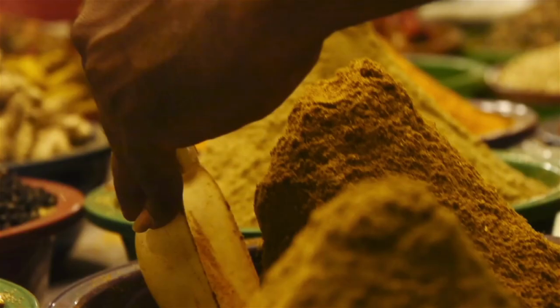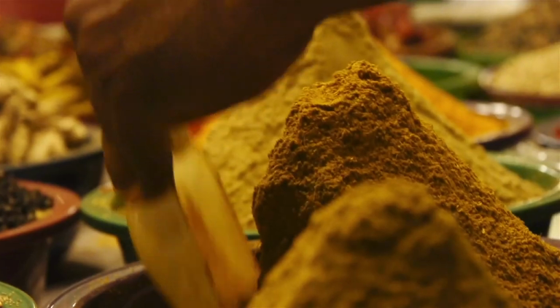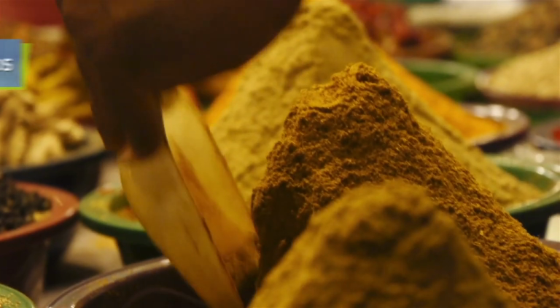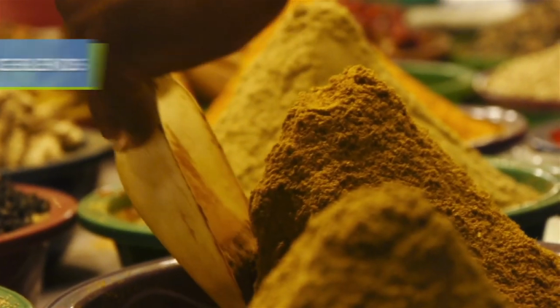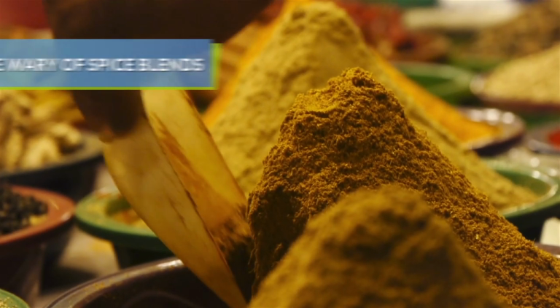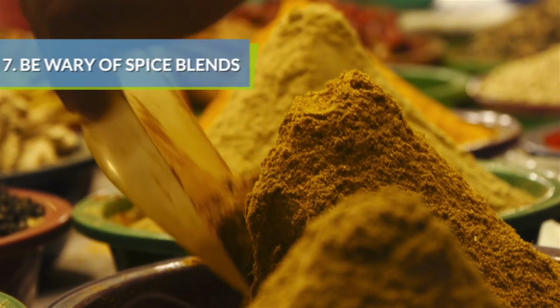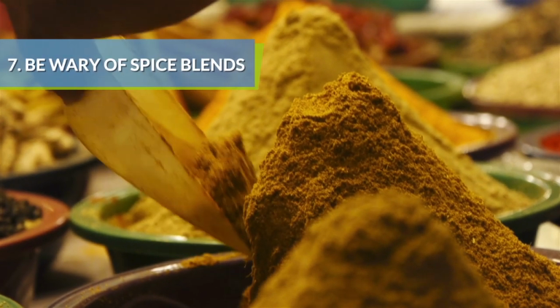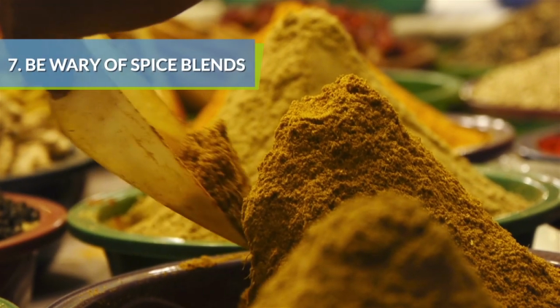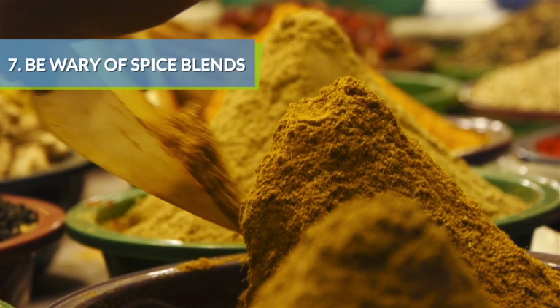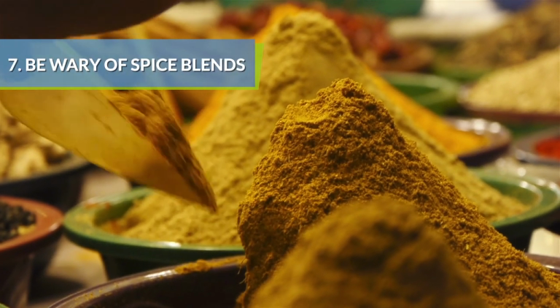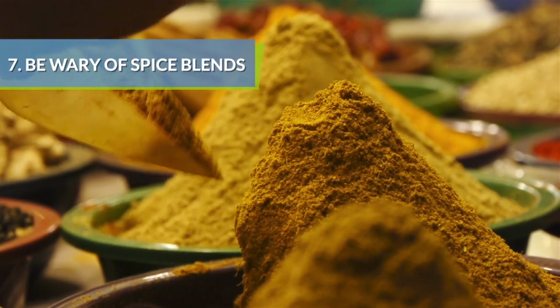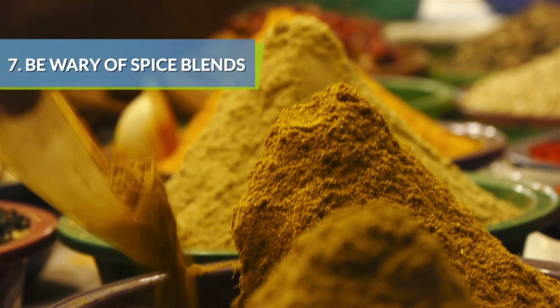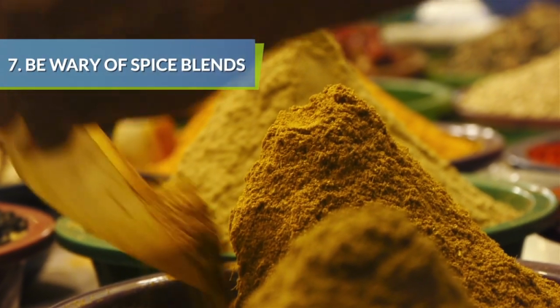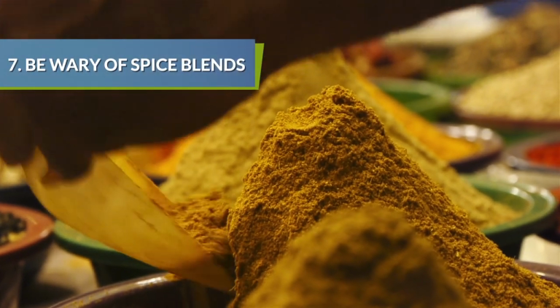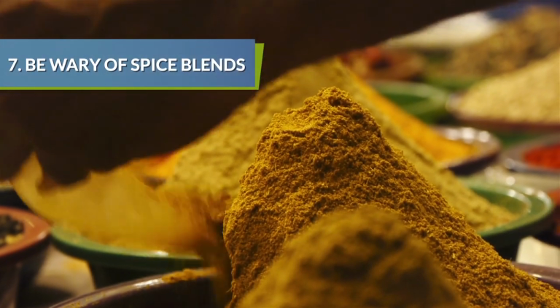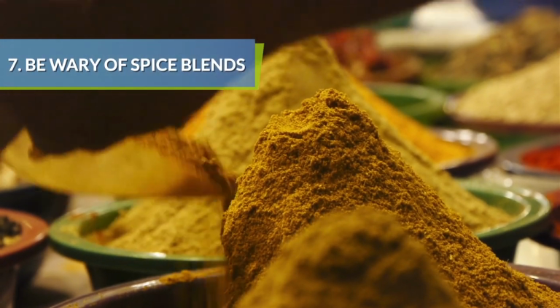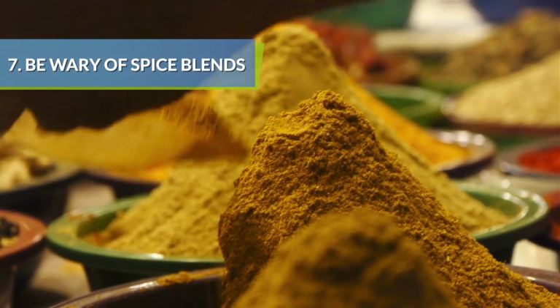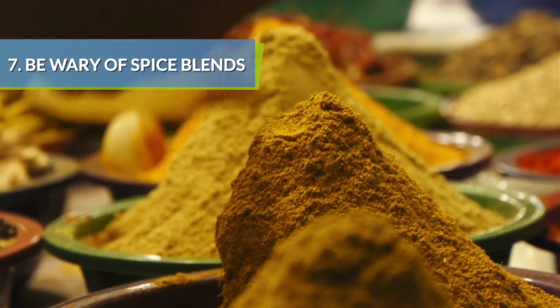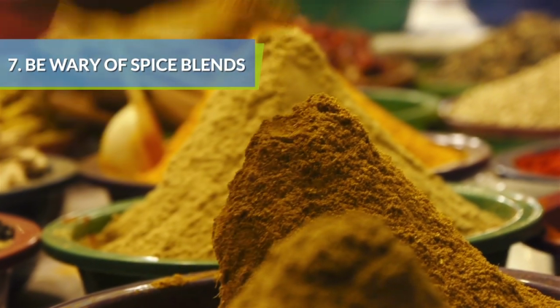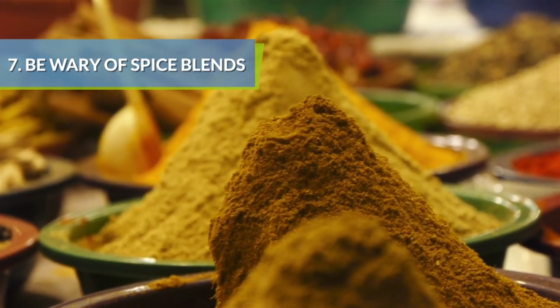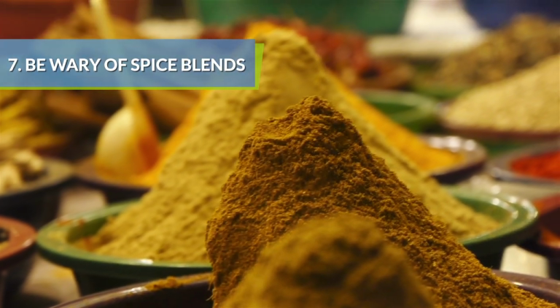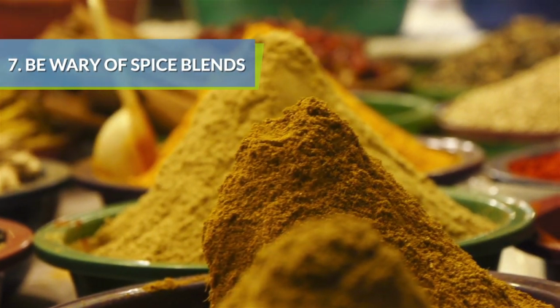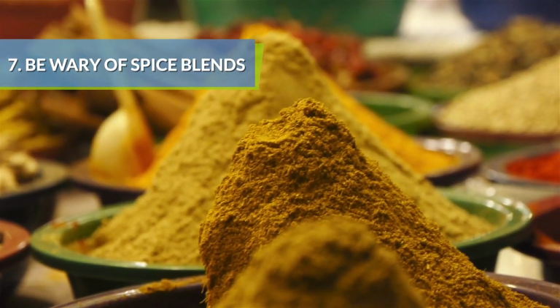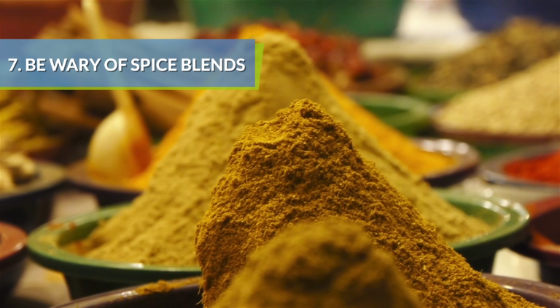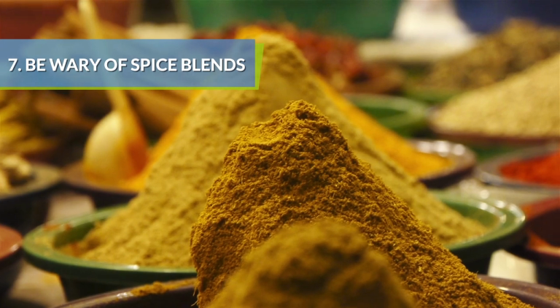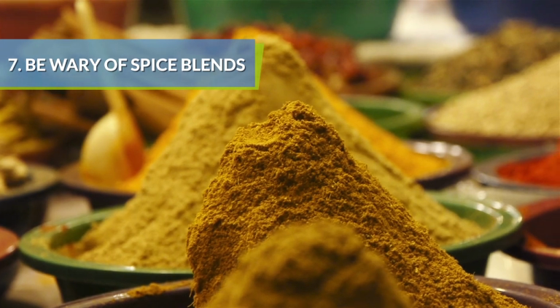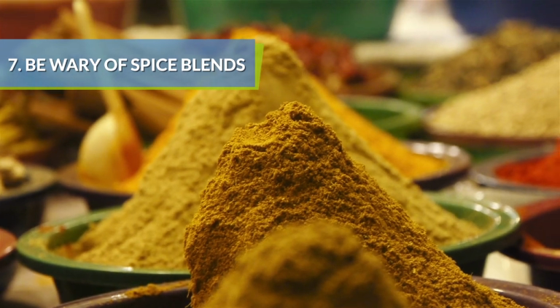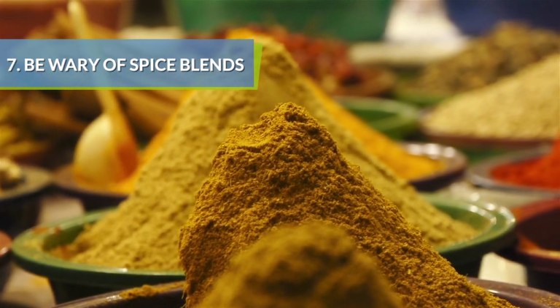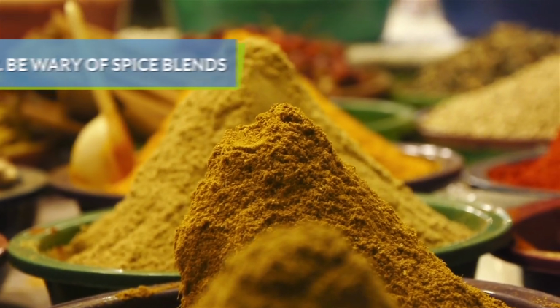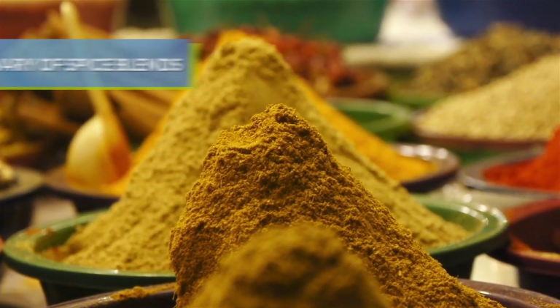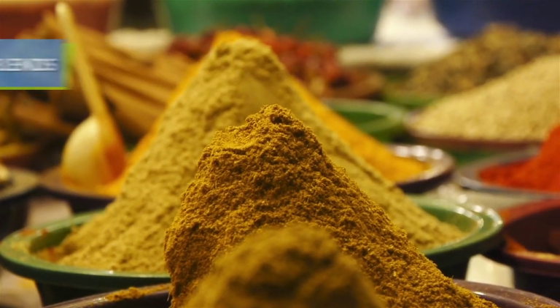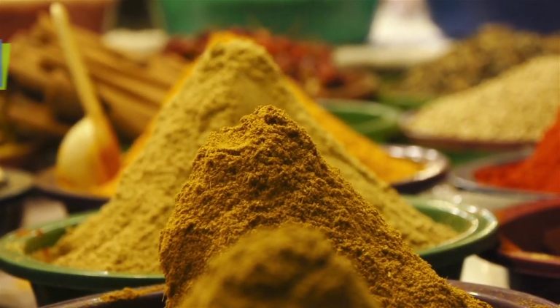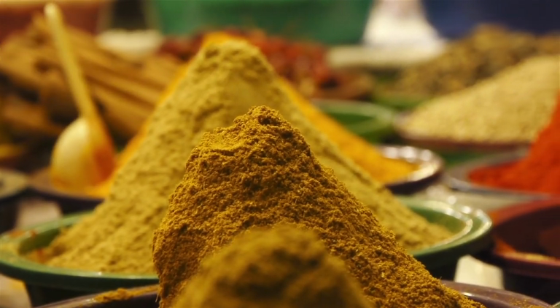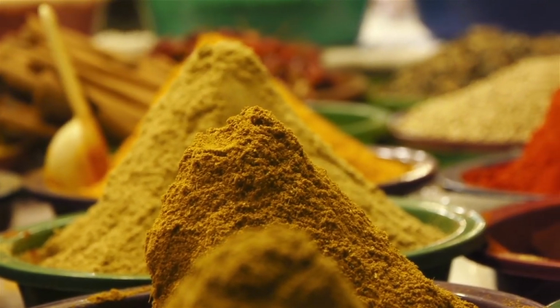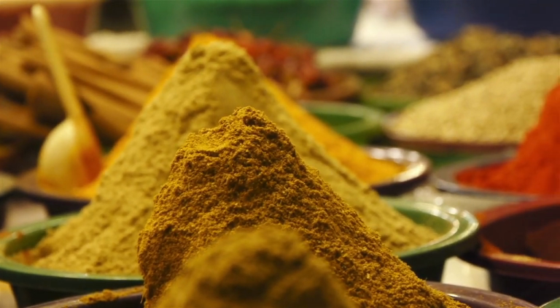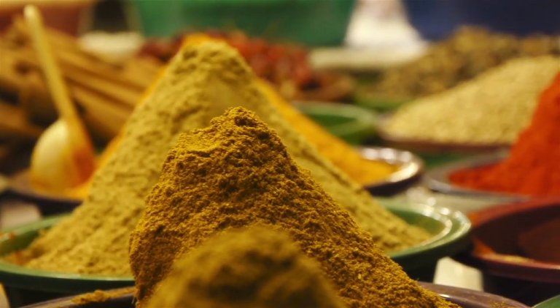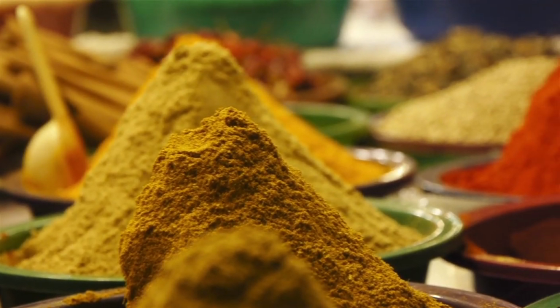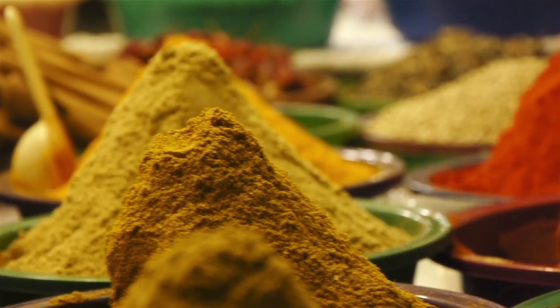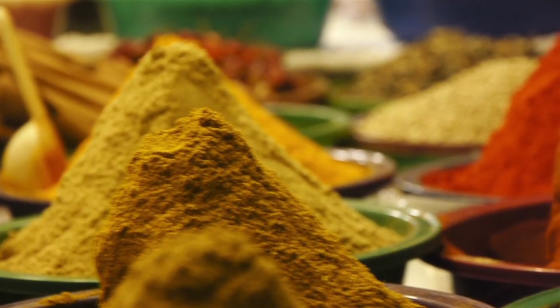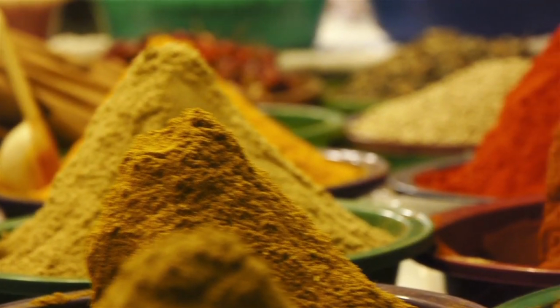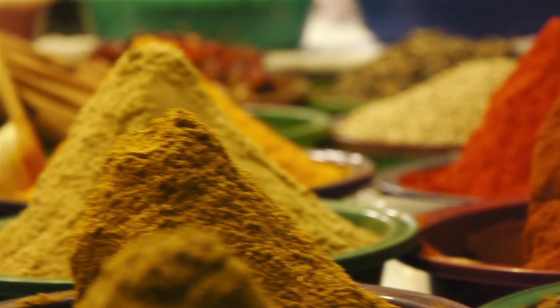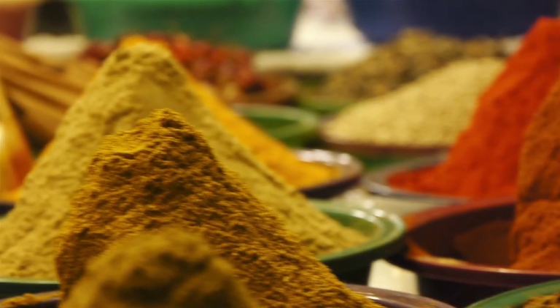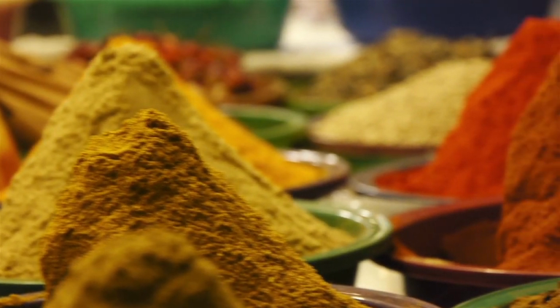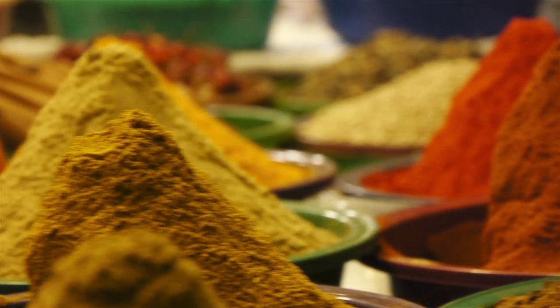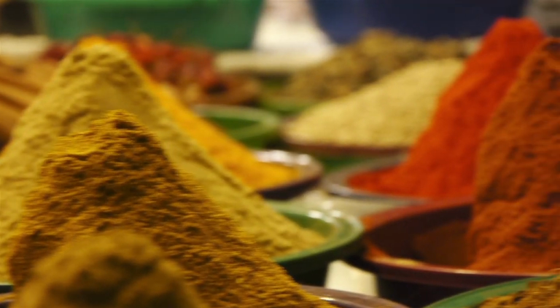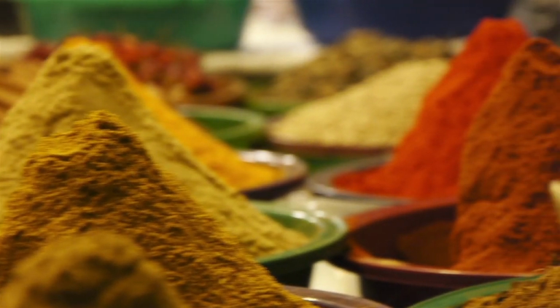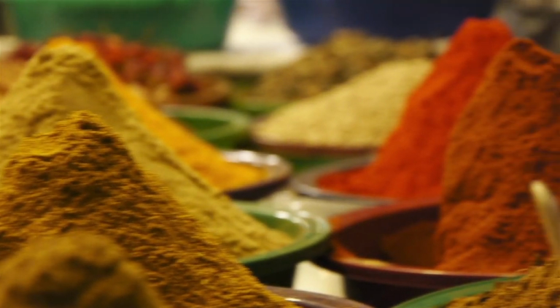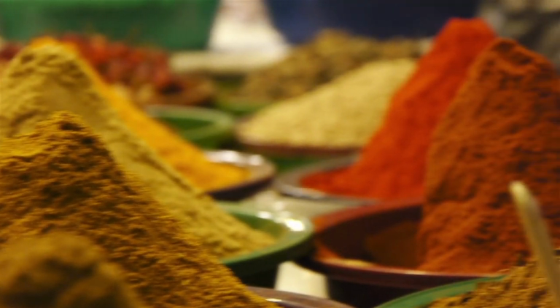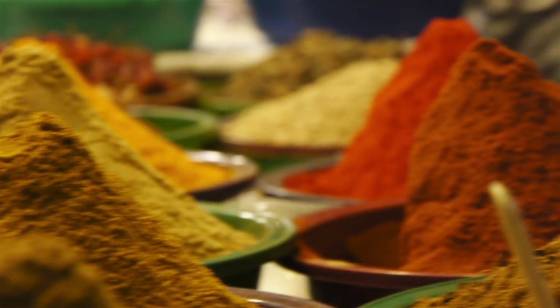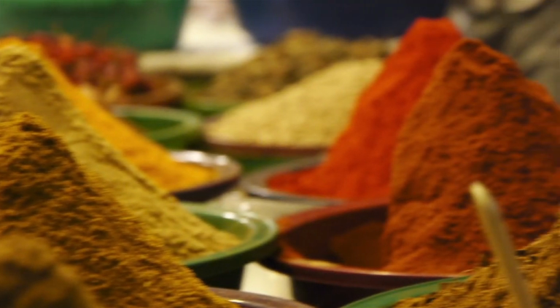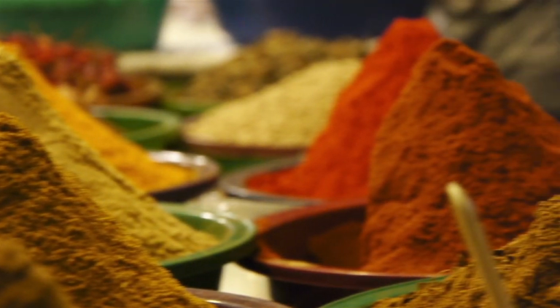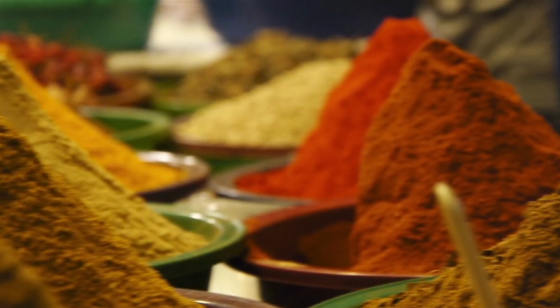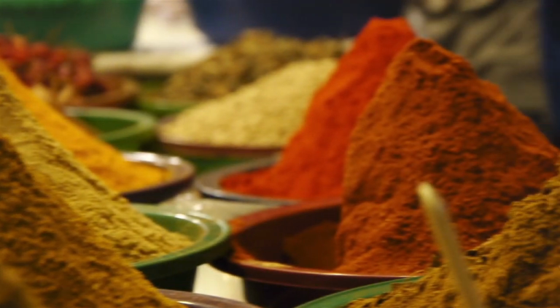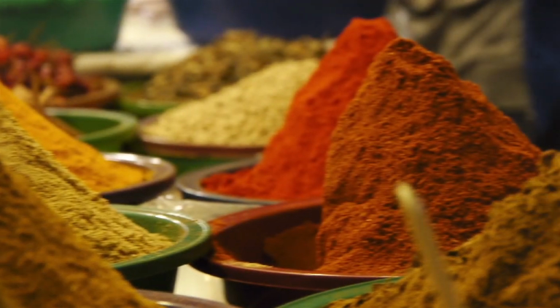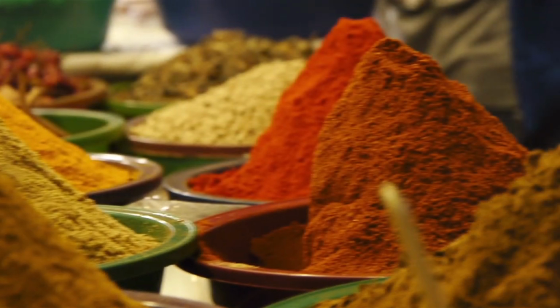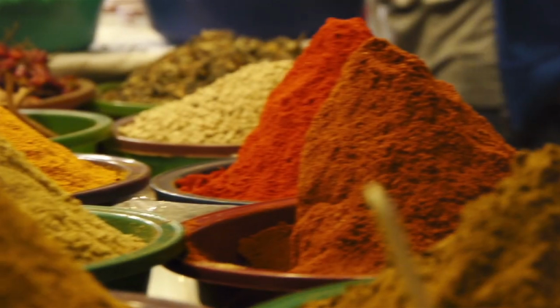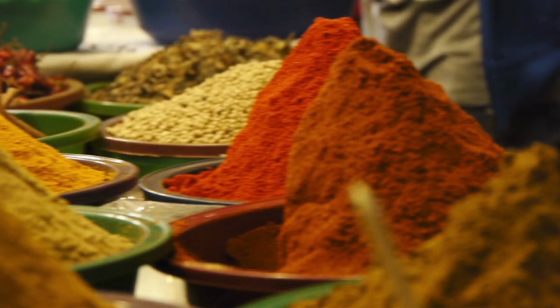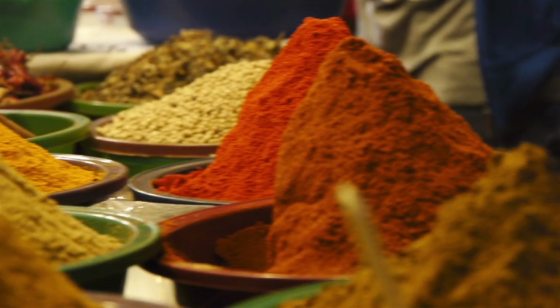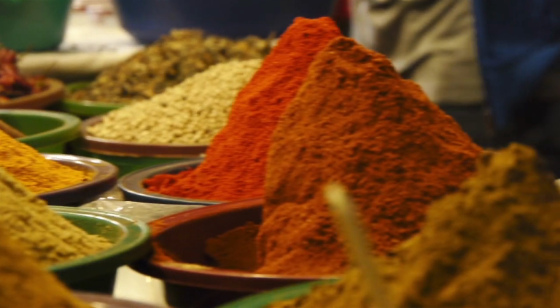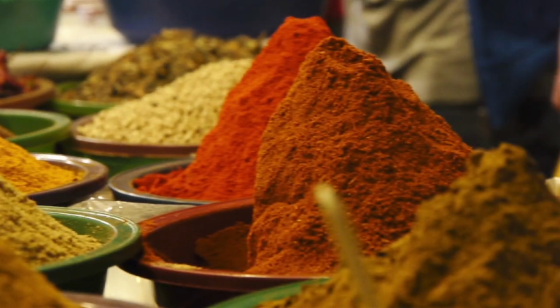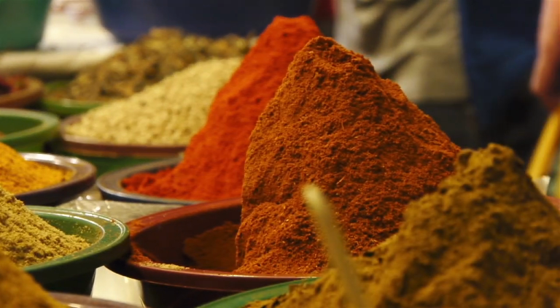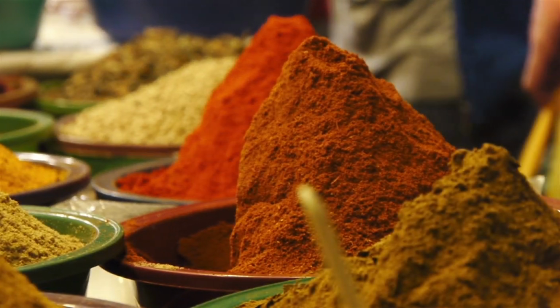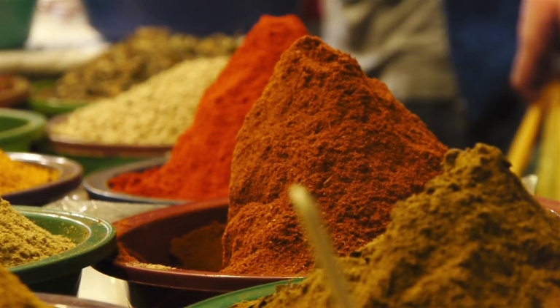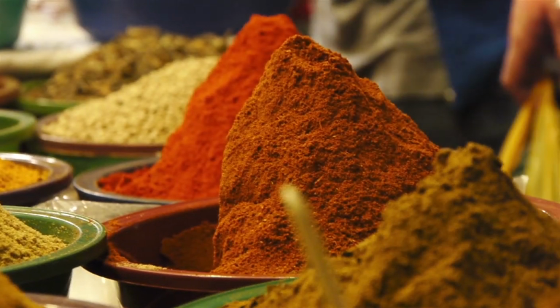Spice blends, like Italian spice or Cajun seasoning, usually contain hidden salt. Instead, look for no or low sodium spice packets.